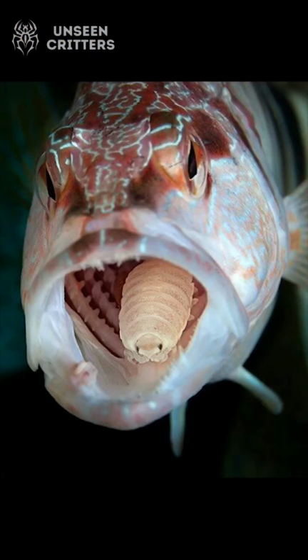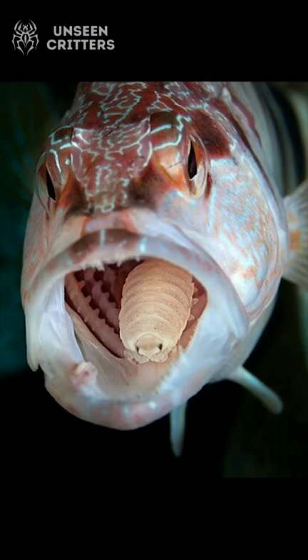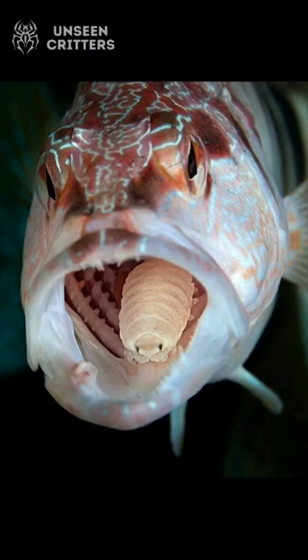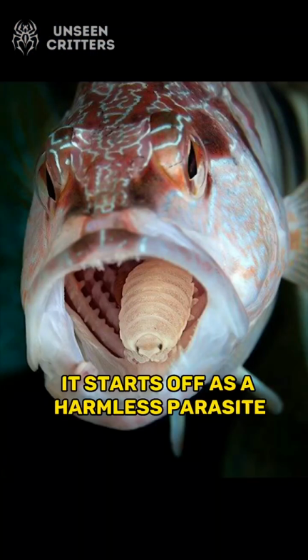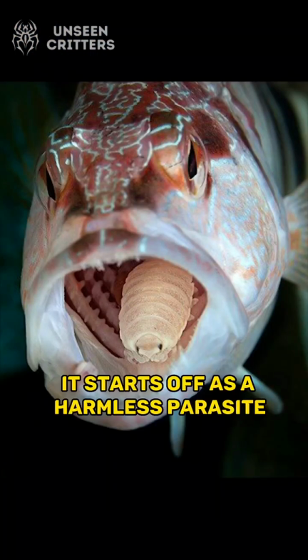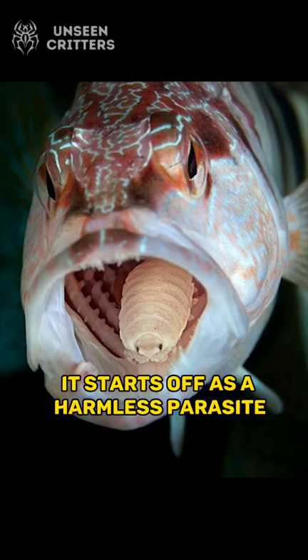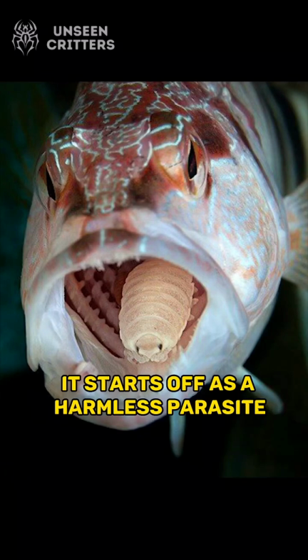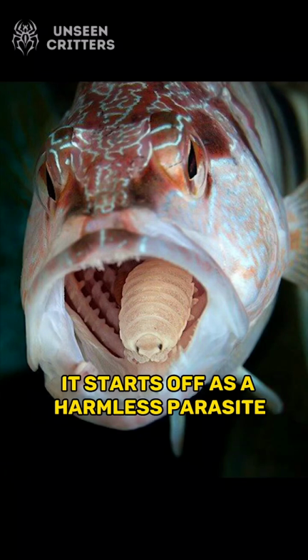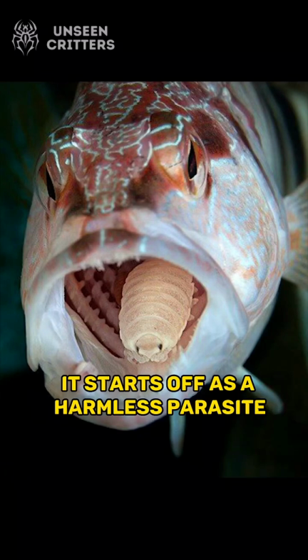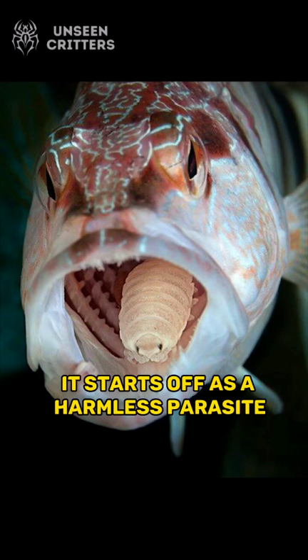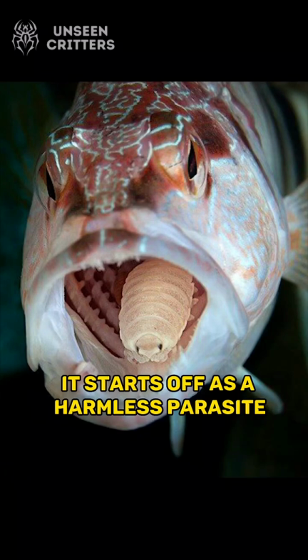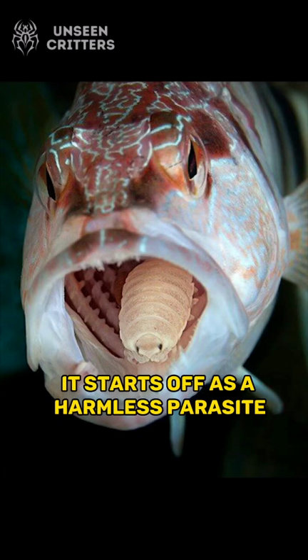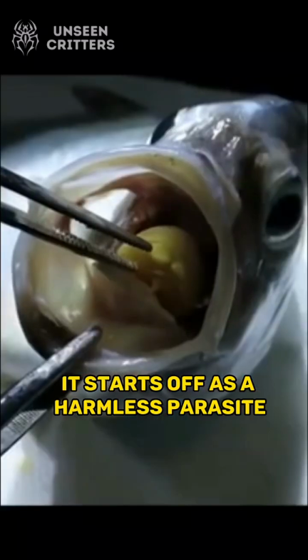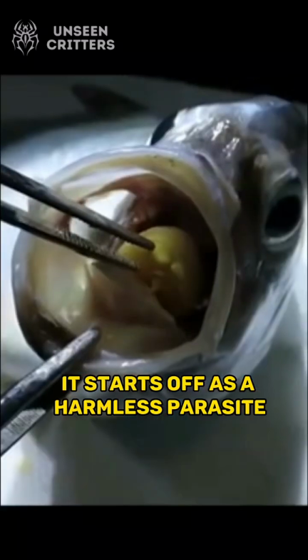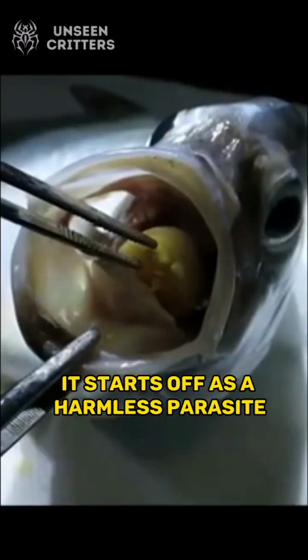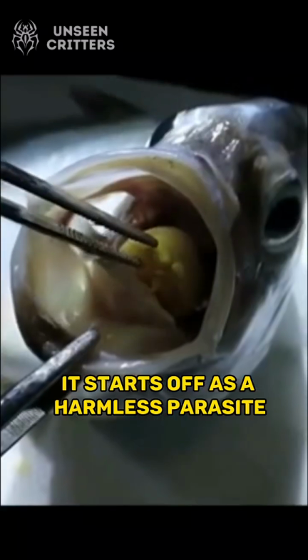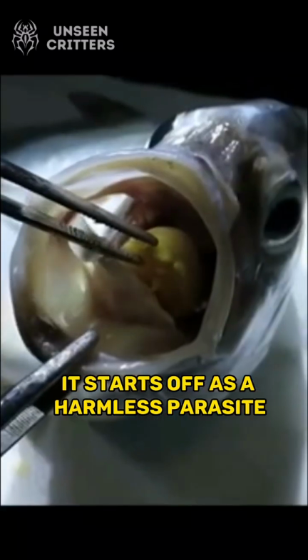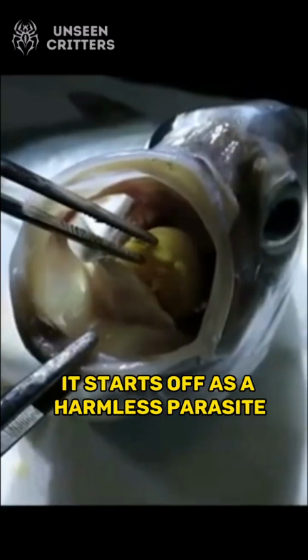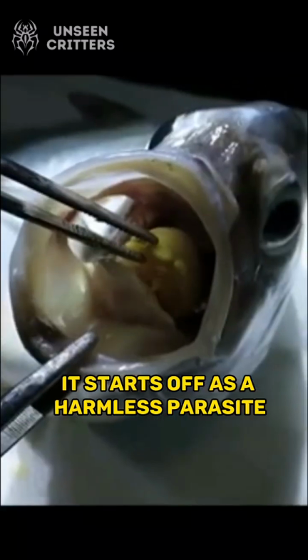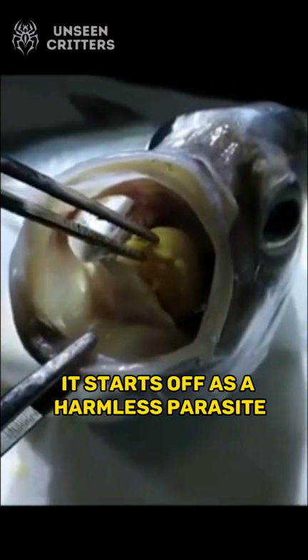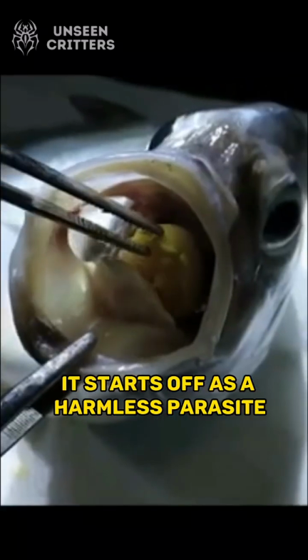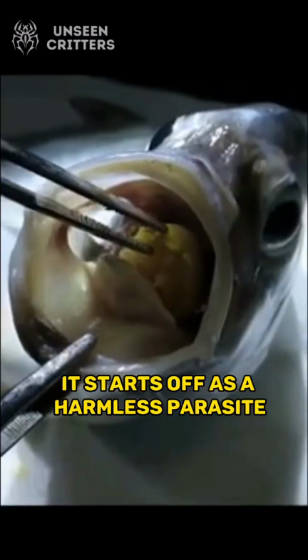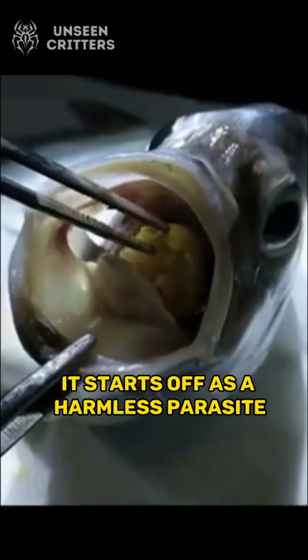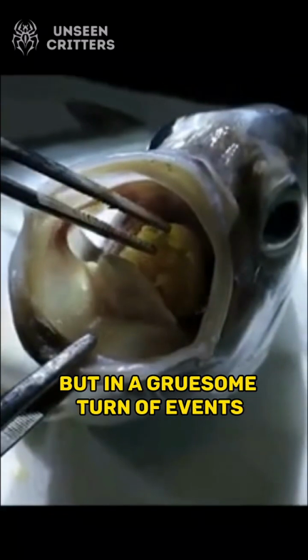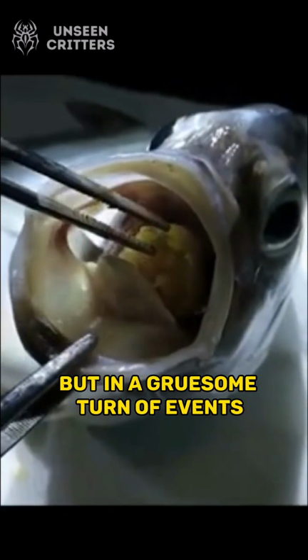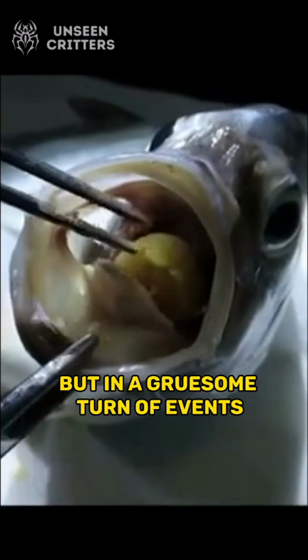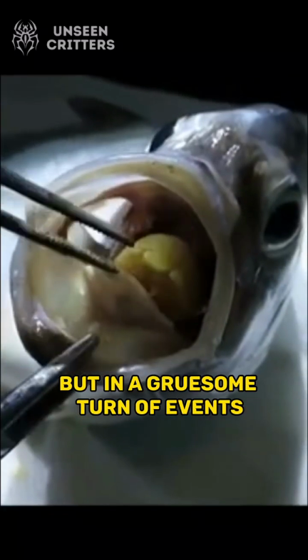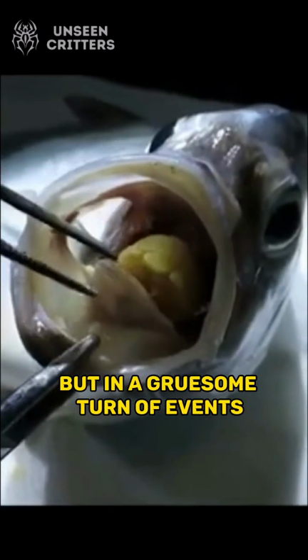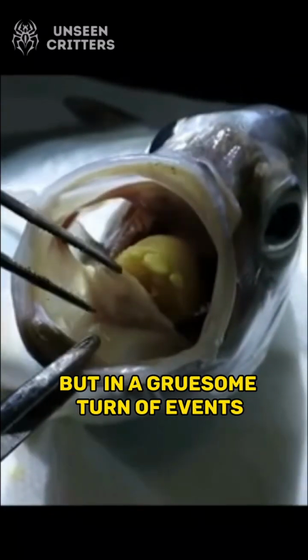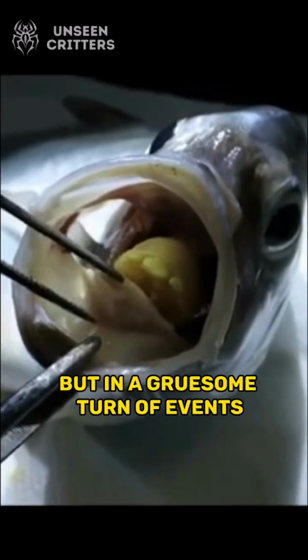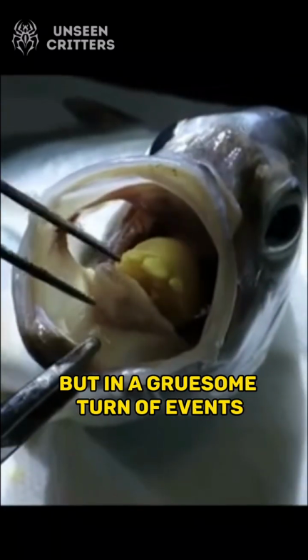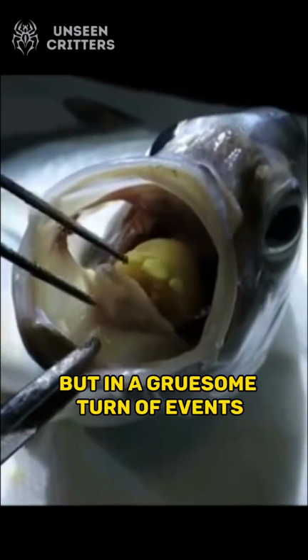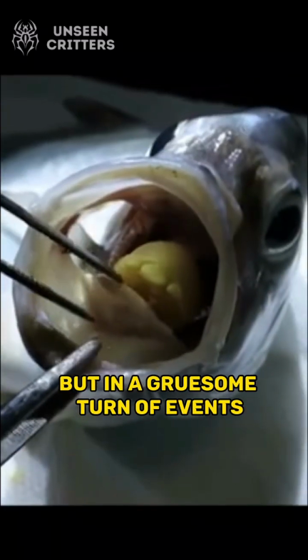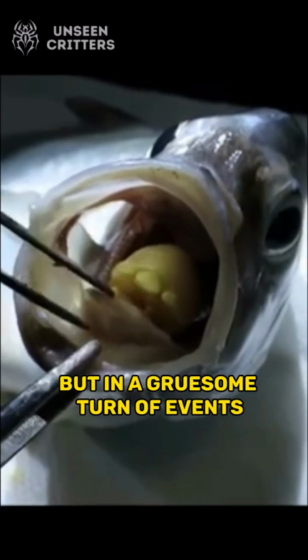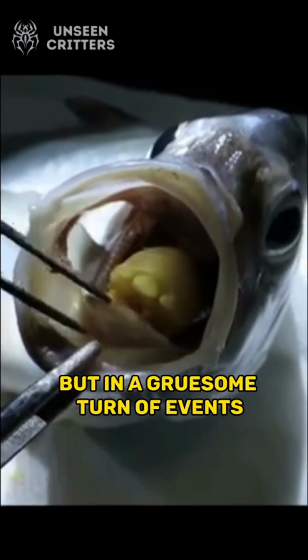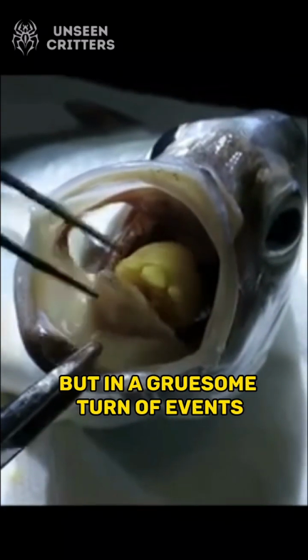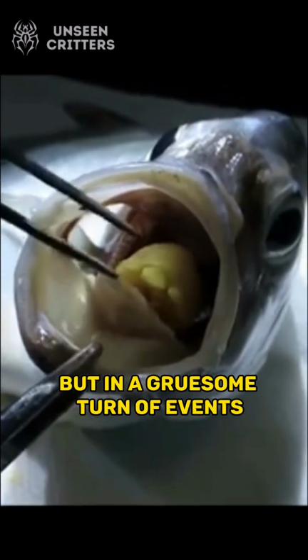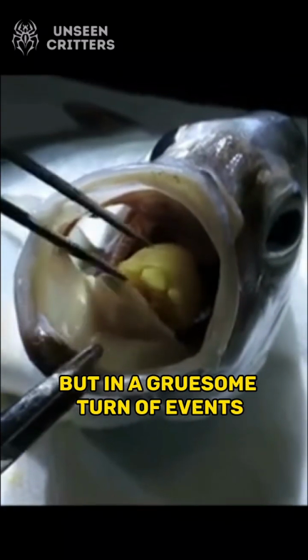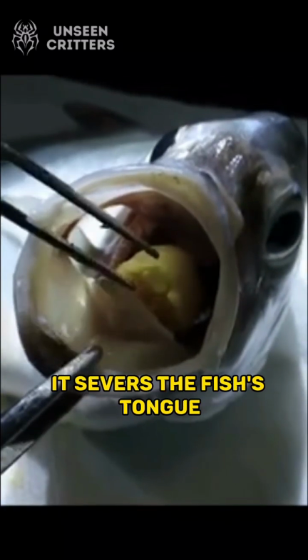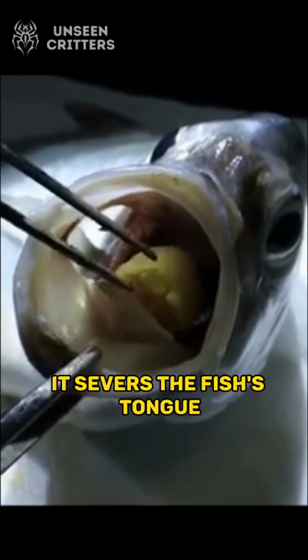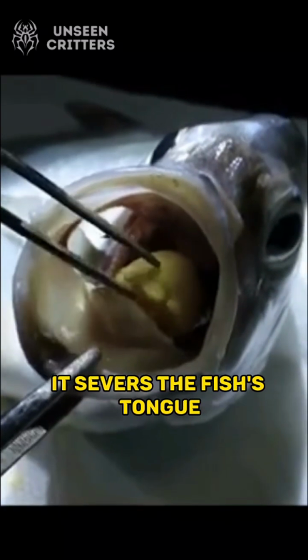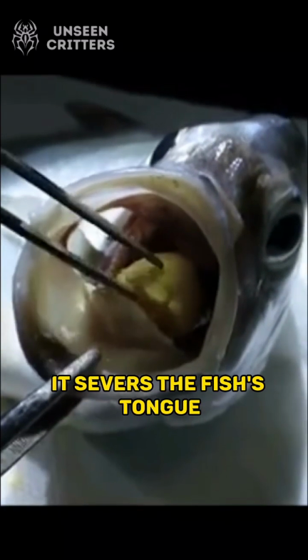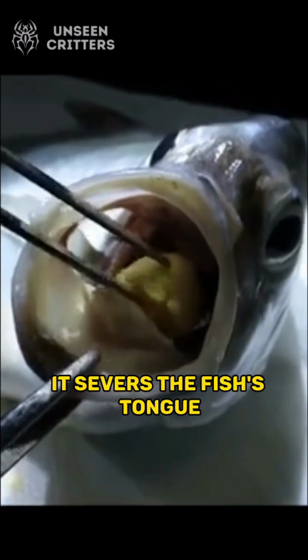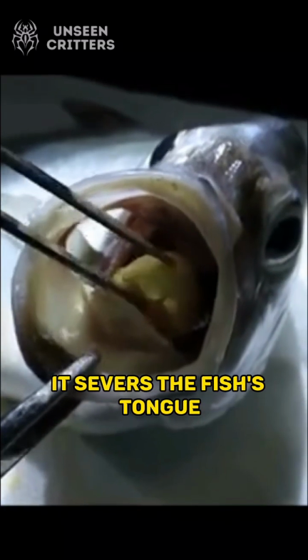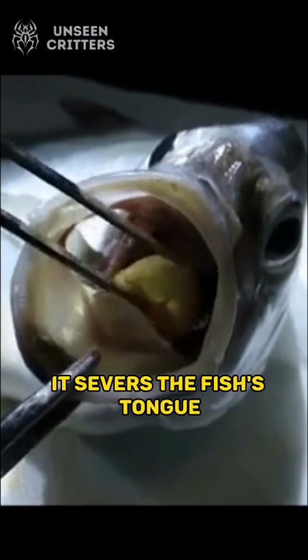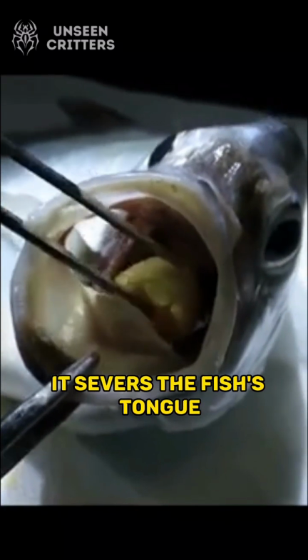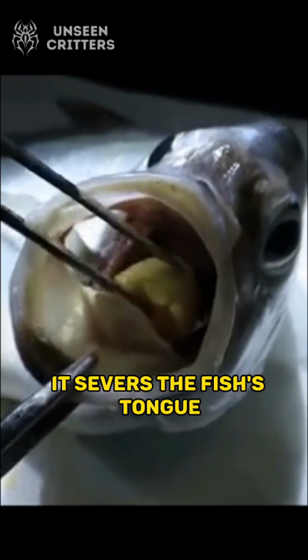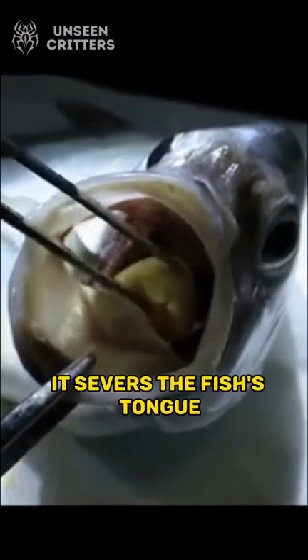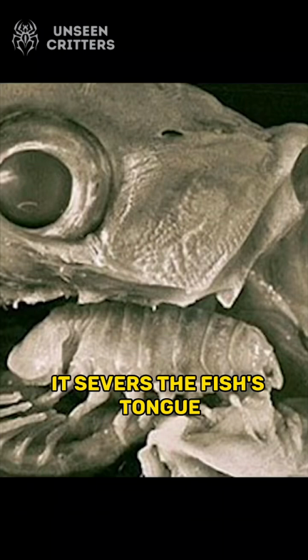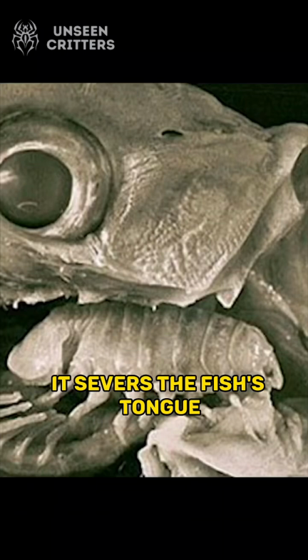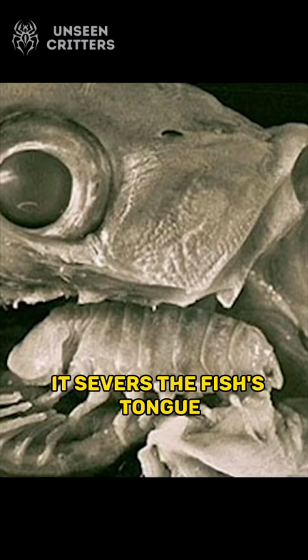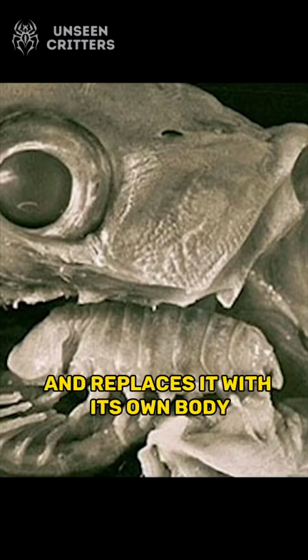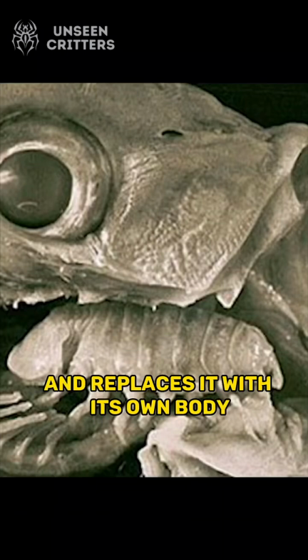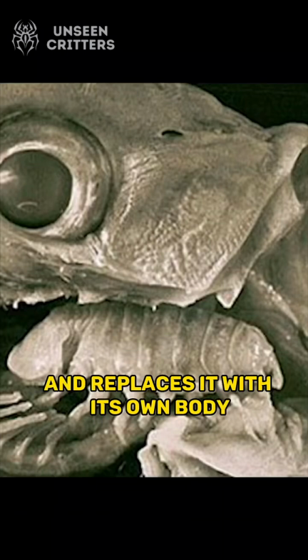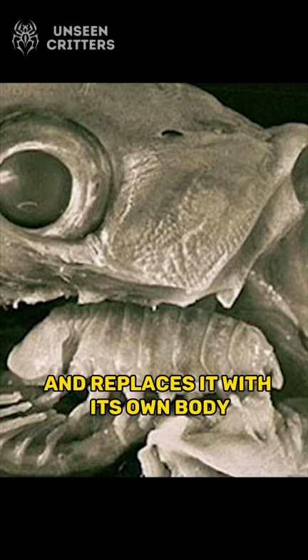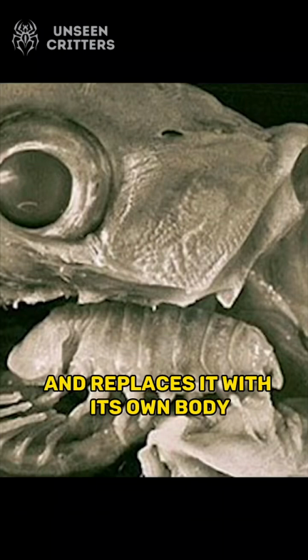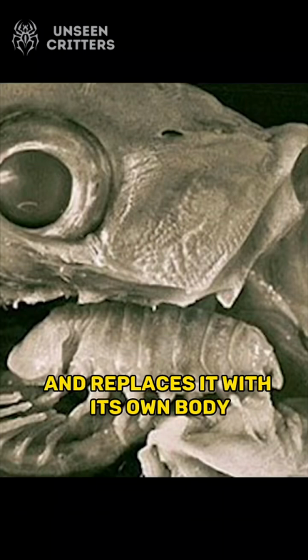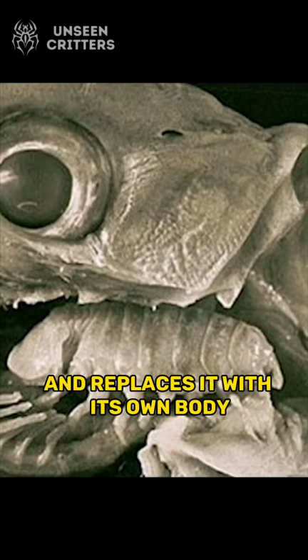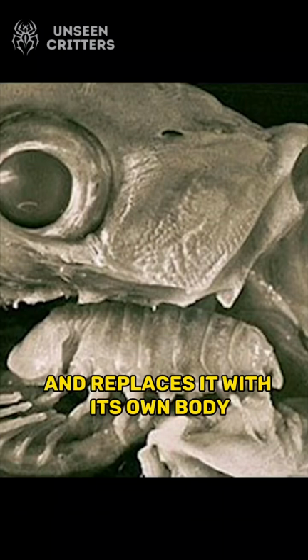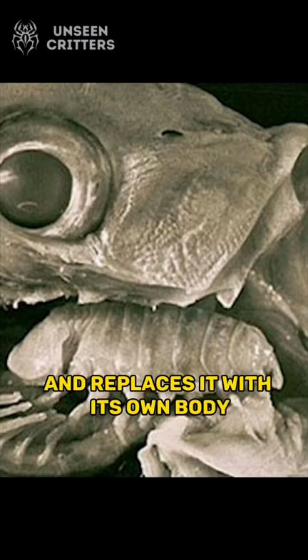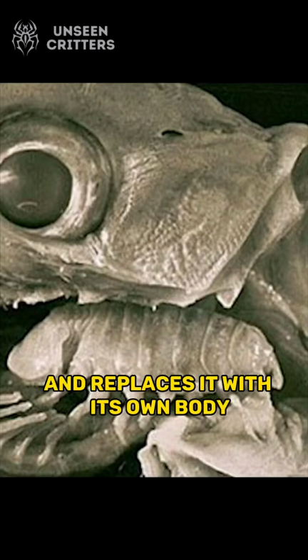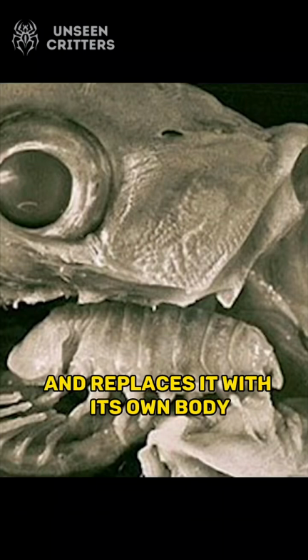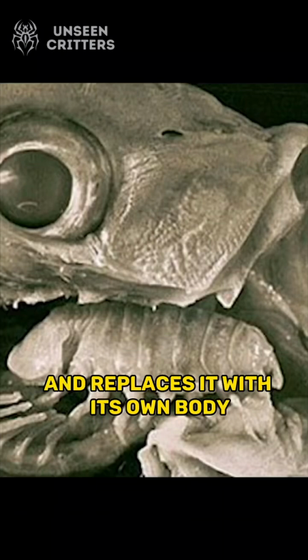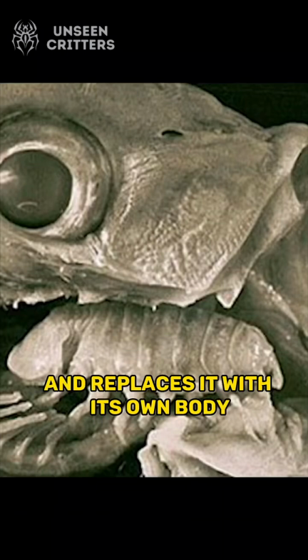It starts off as a harmless parasite, but in a gruesome turn of events, it severs the fish's tongue and replaces it with its own body.